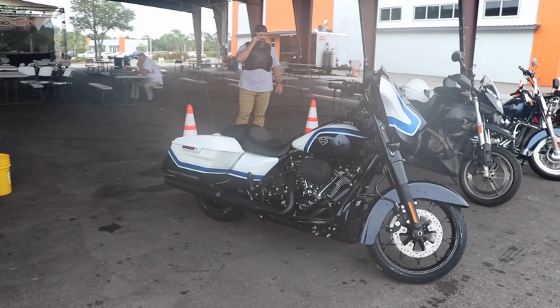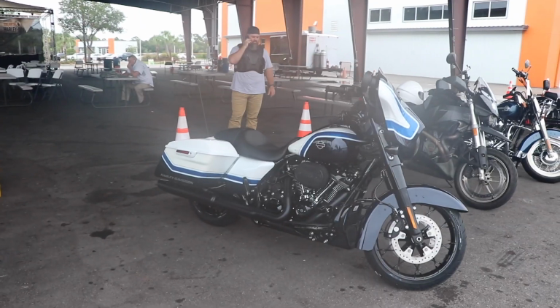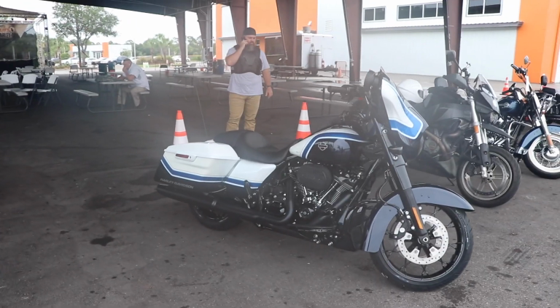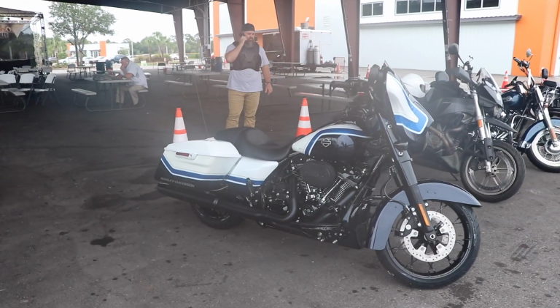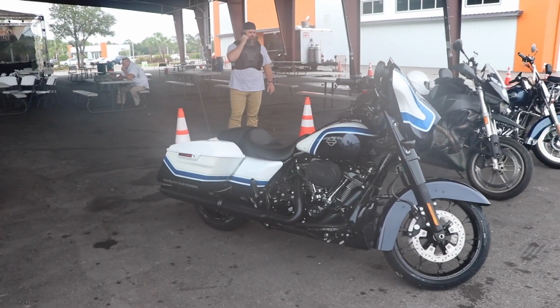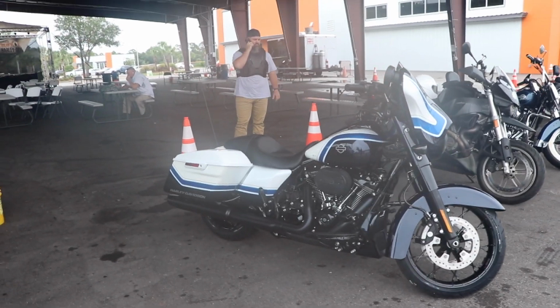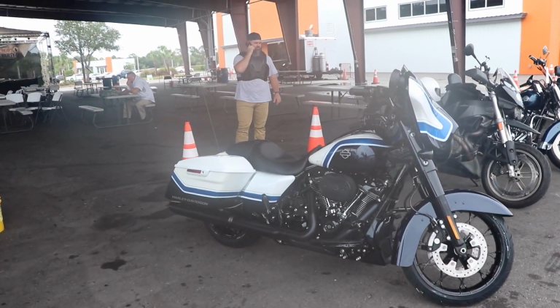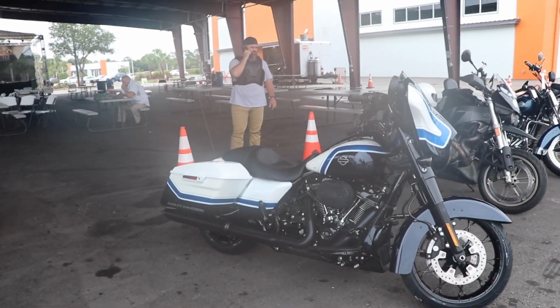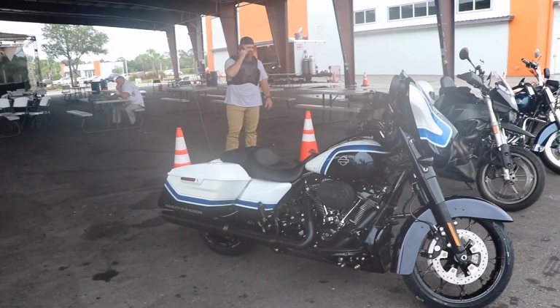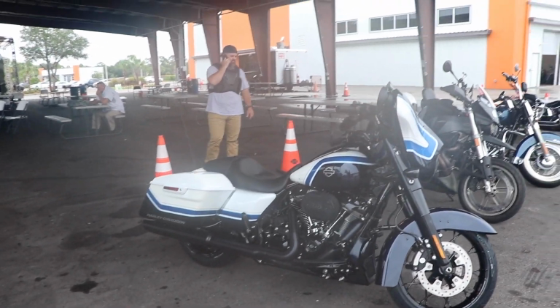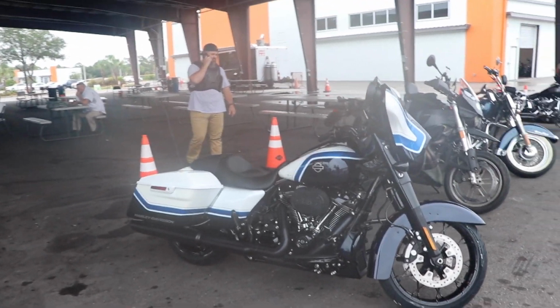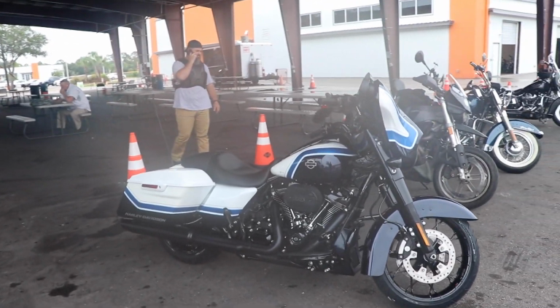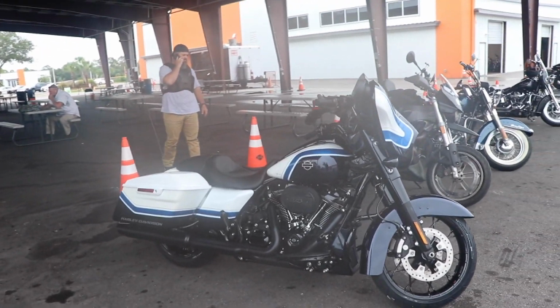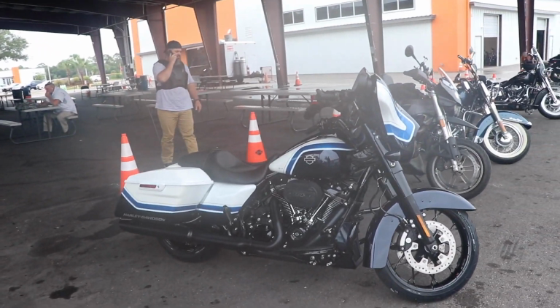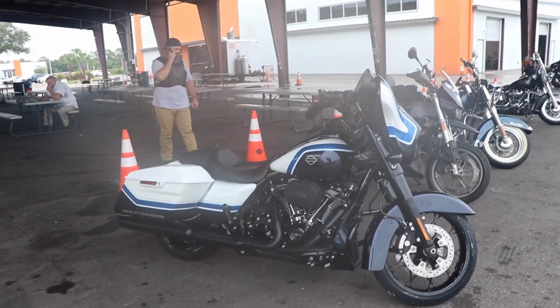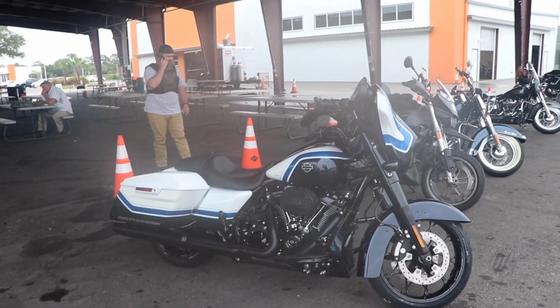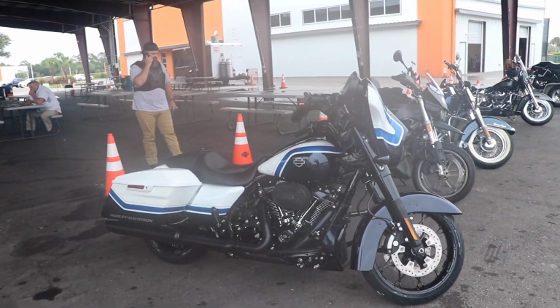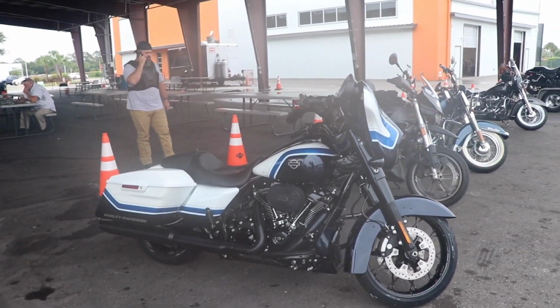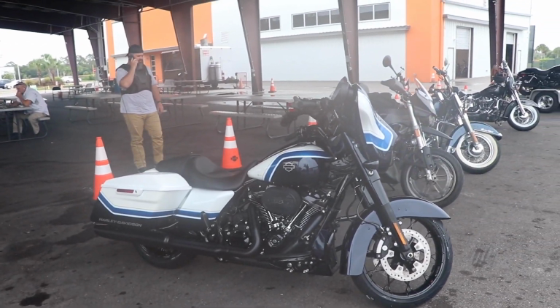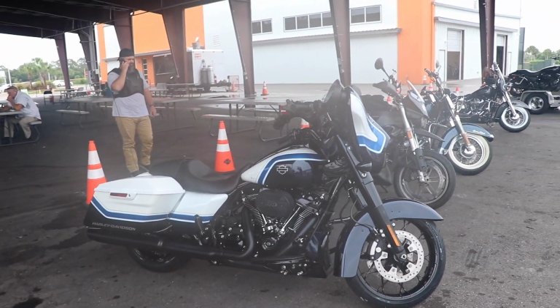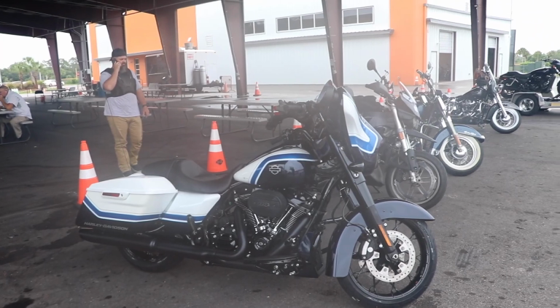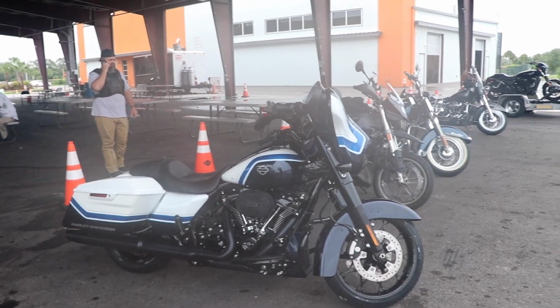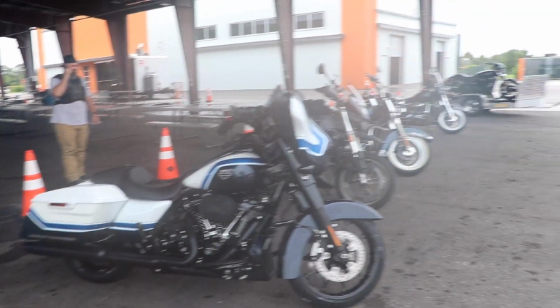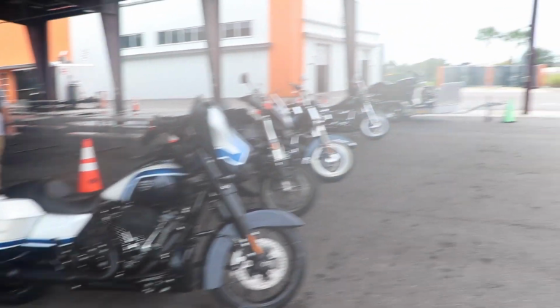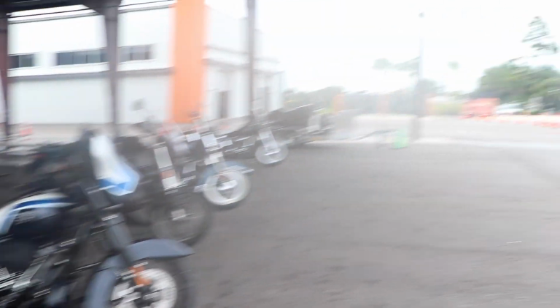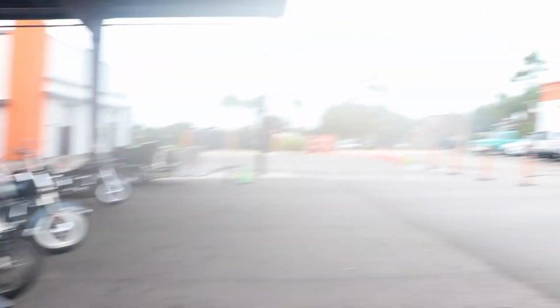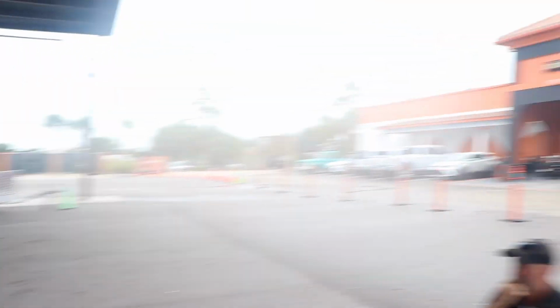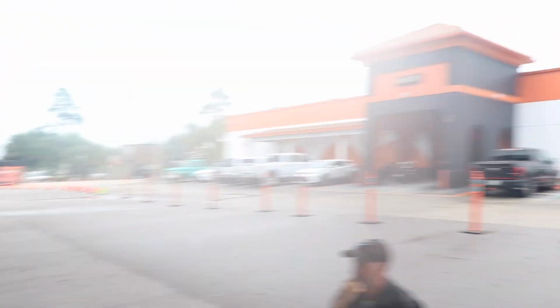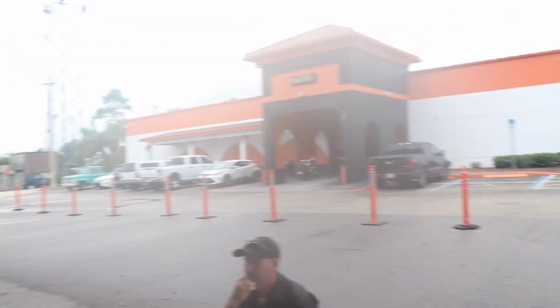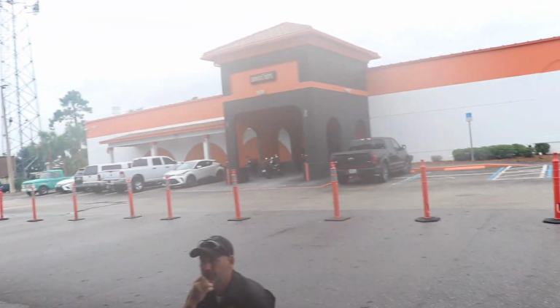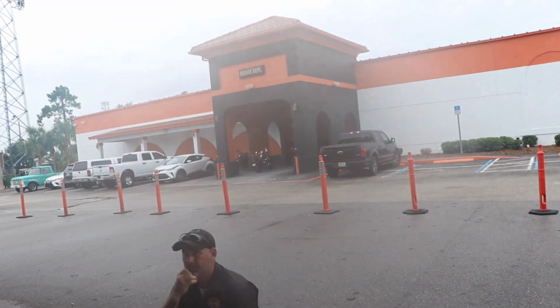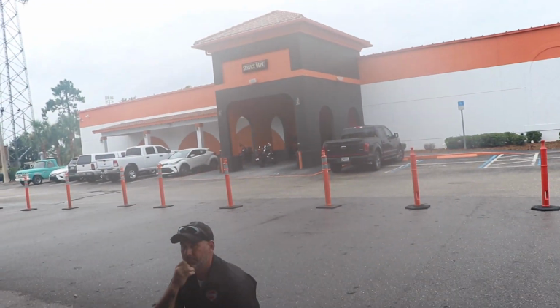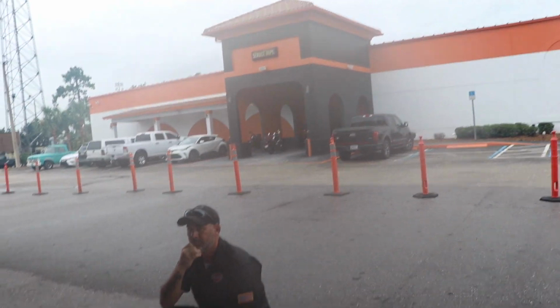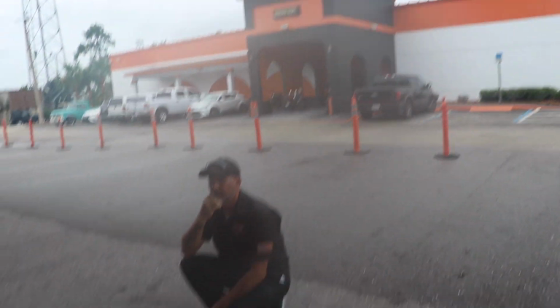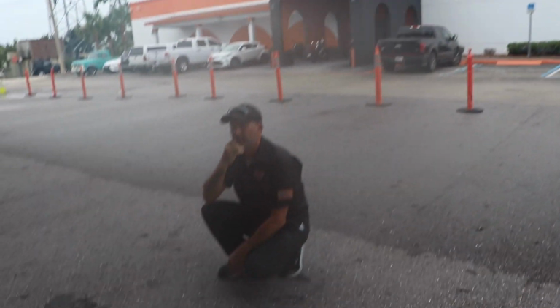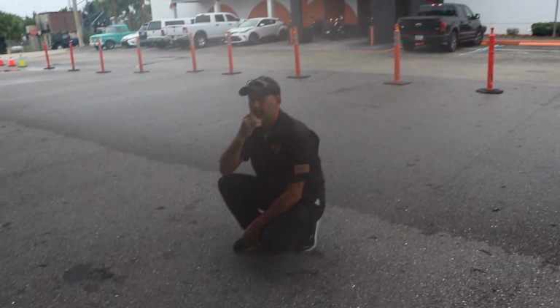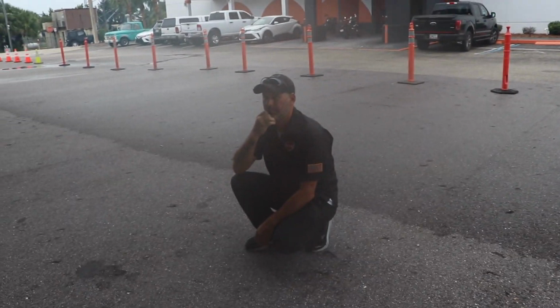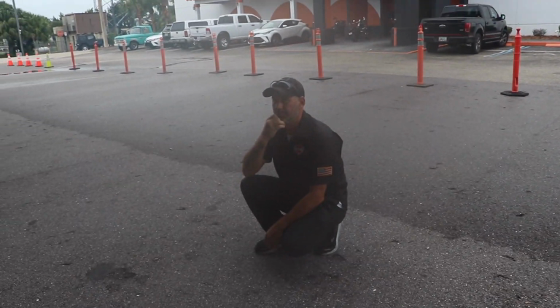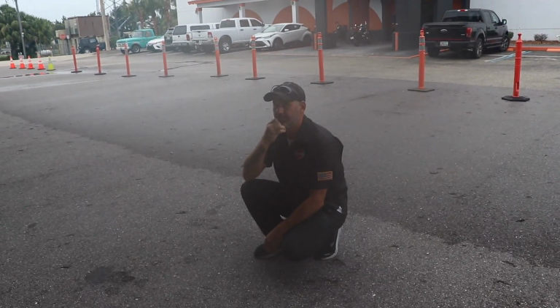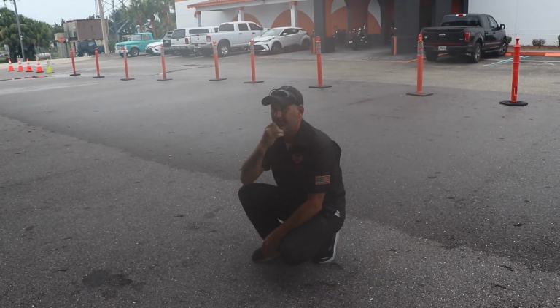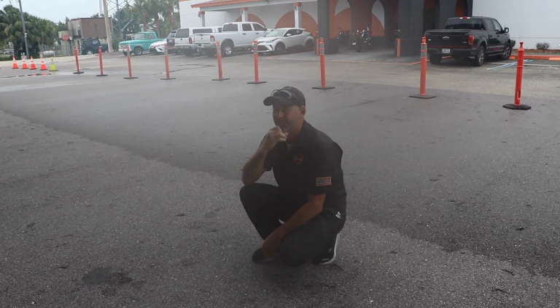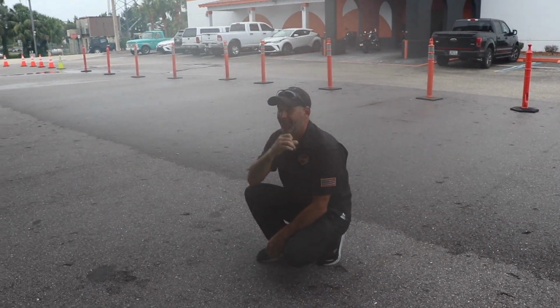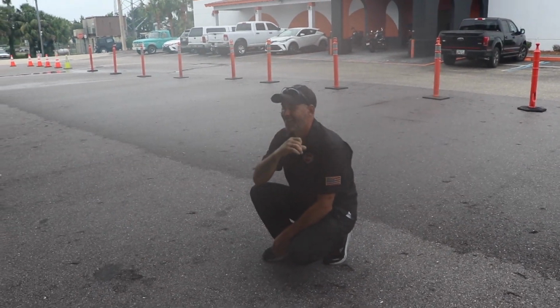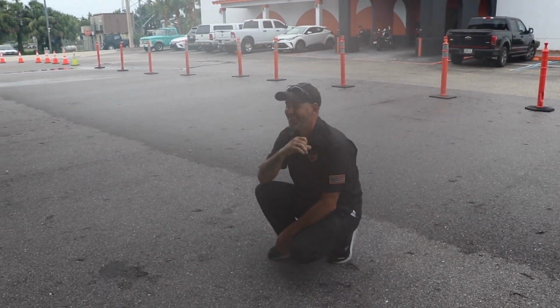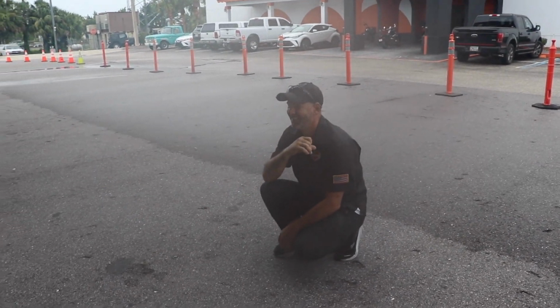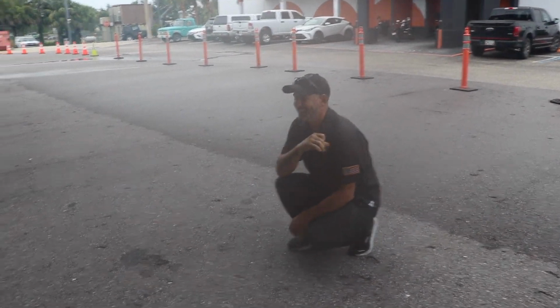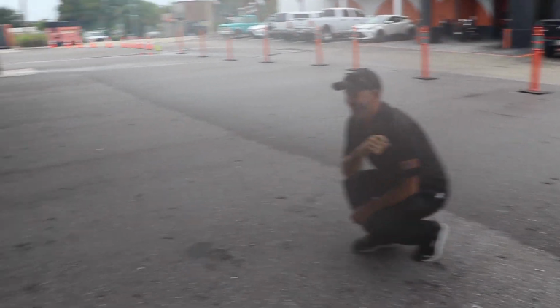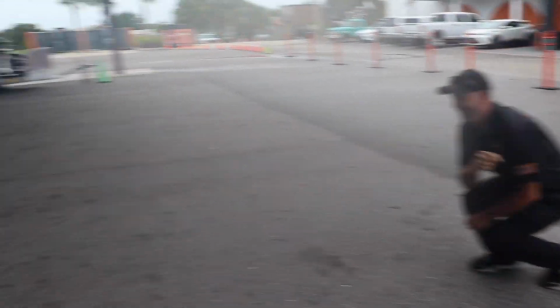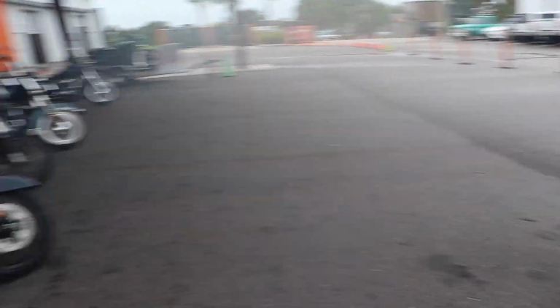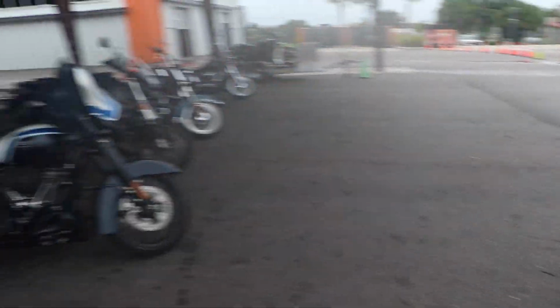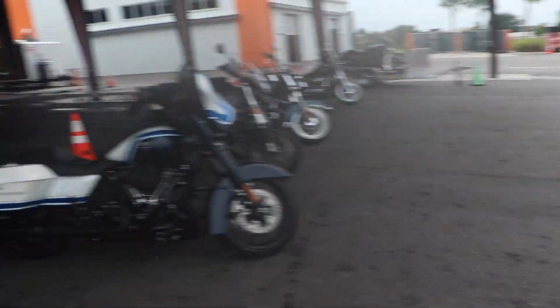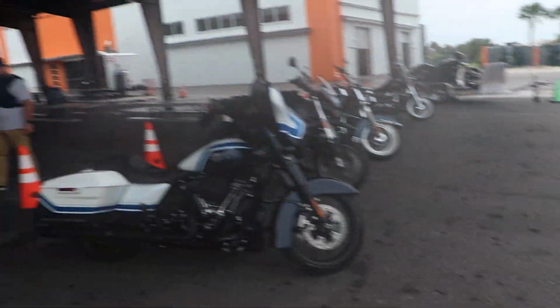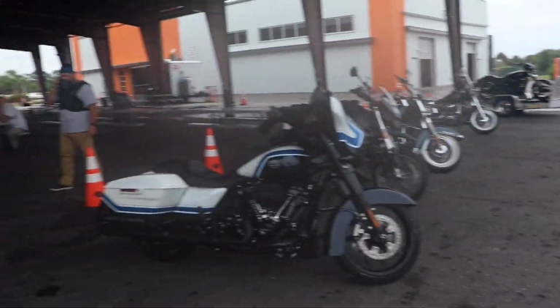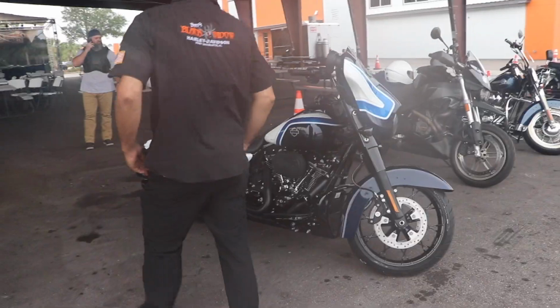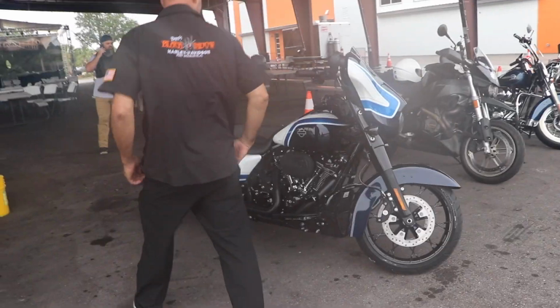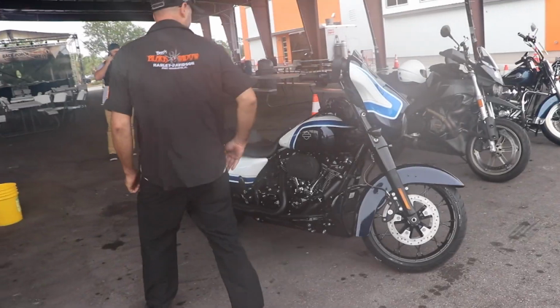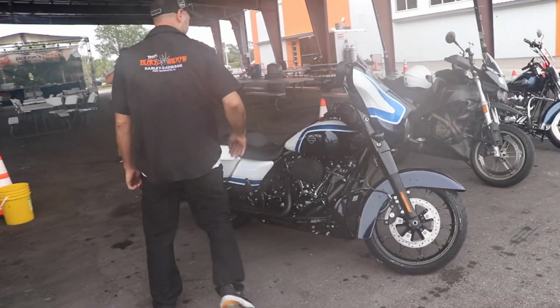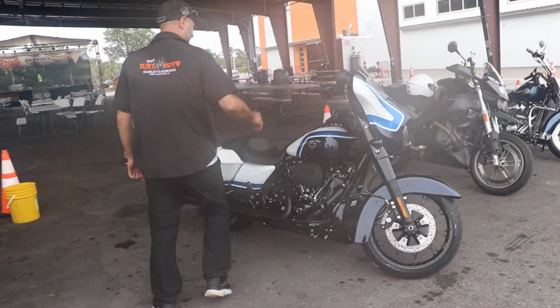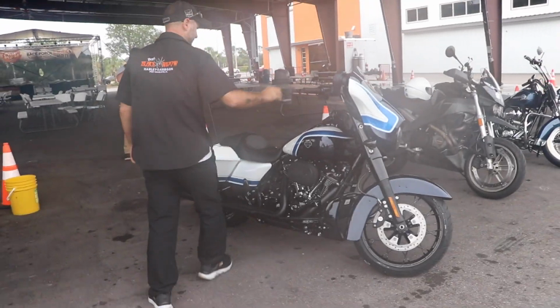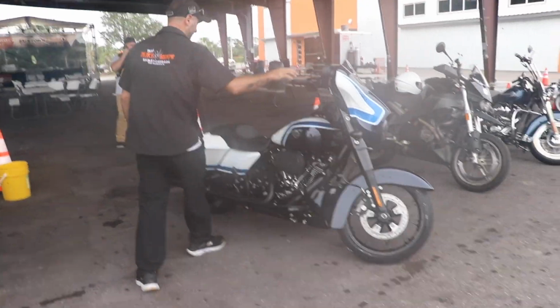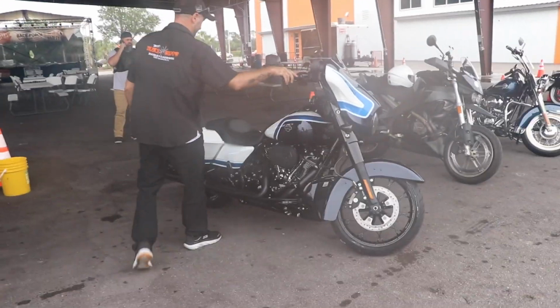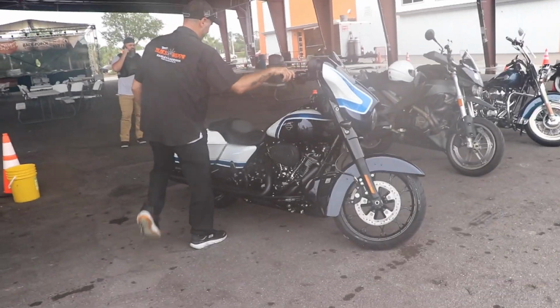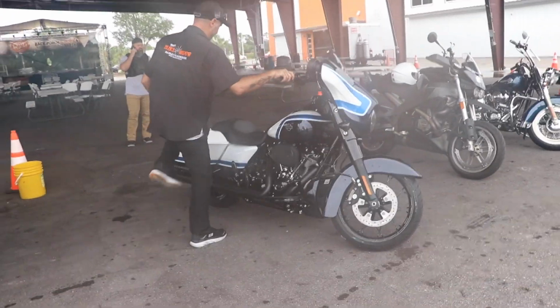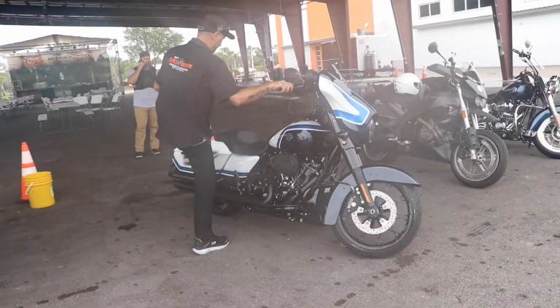All right, so in the middle of this, the bike's sold. The lady wants her bike, Jesse's going to take it to get it gassed up, and I guess I'll get you riding away.